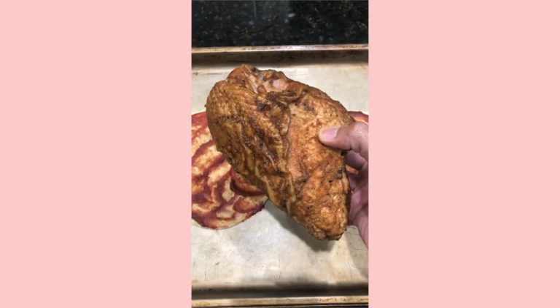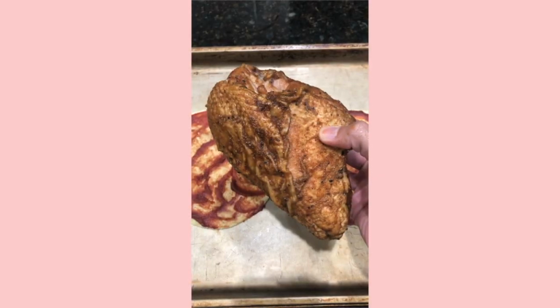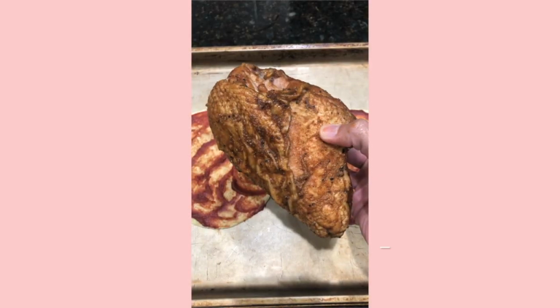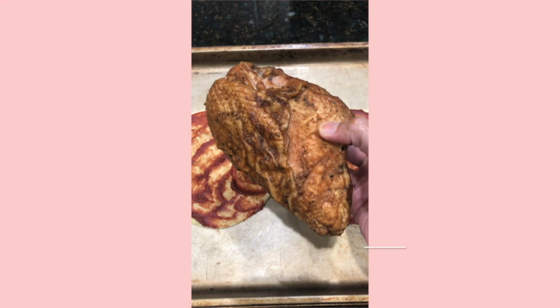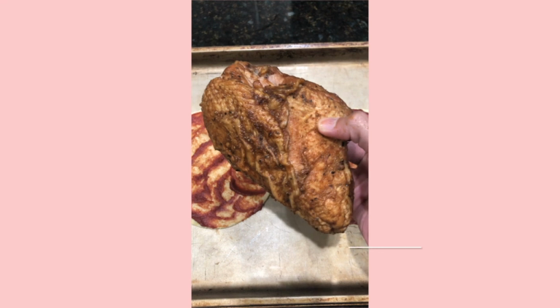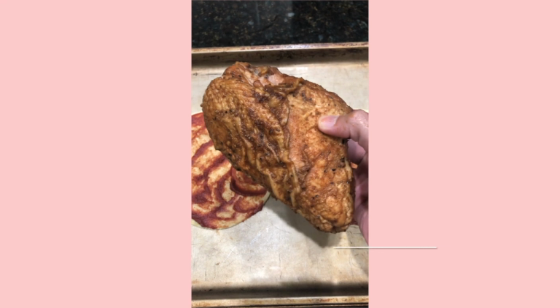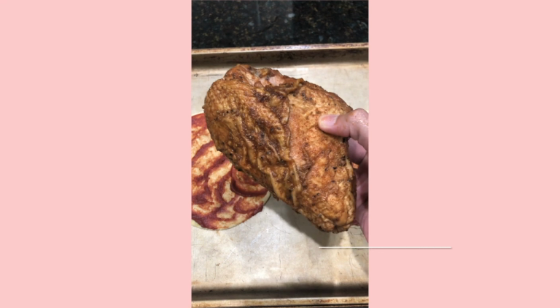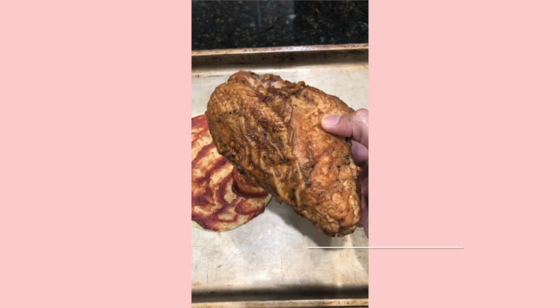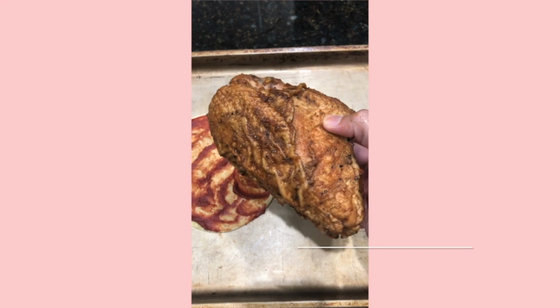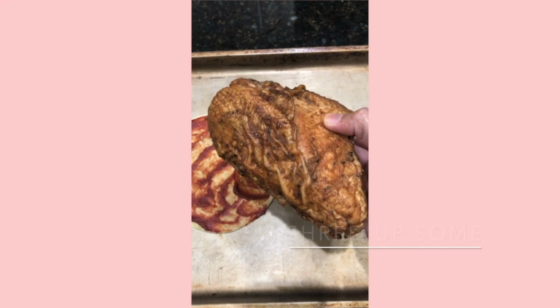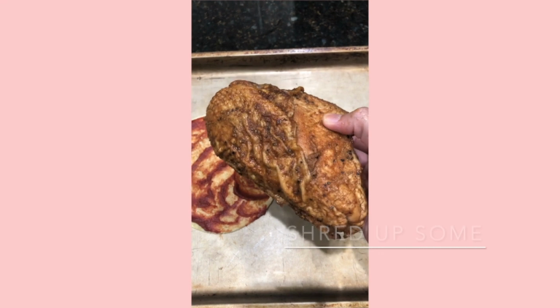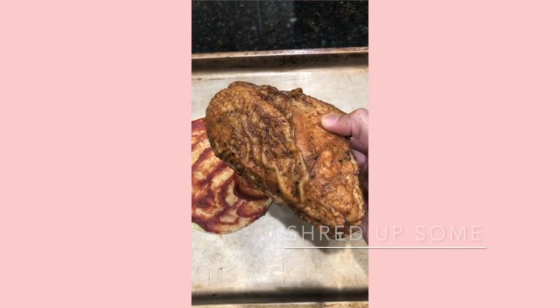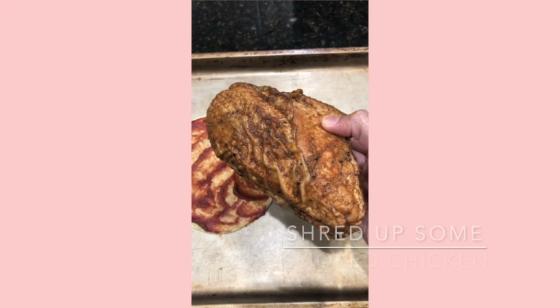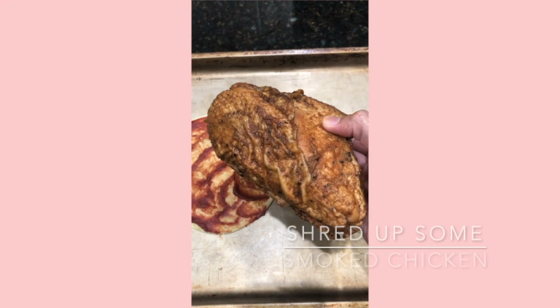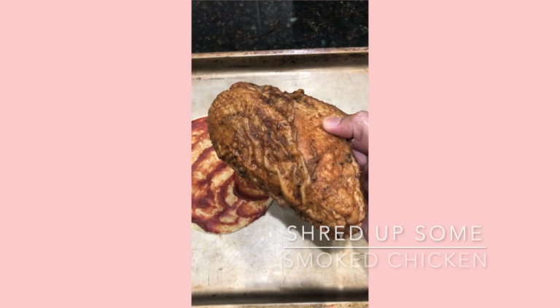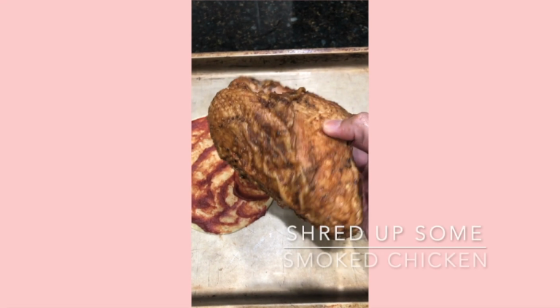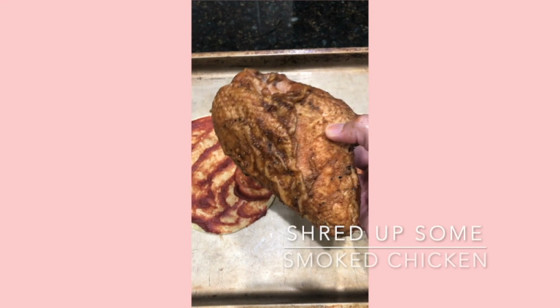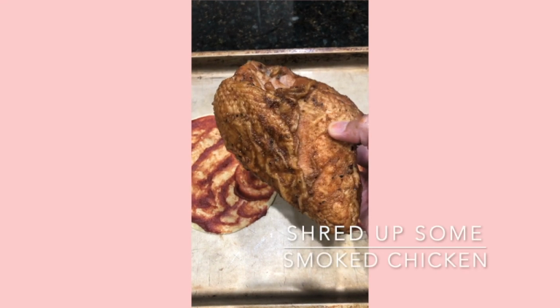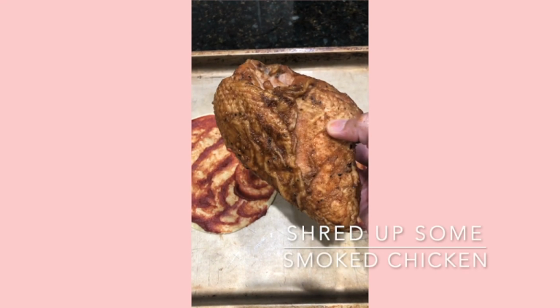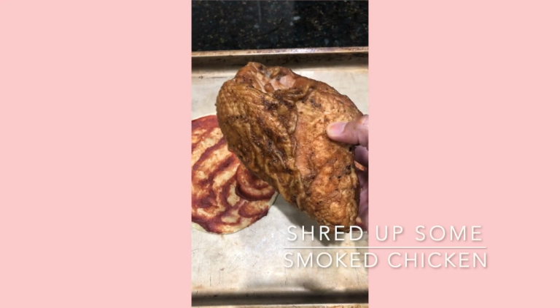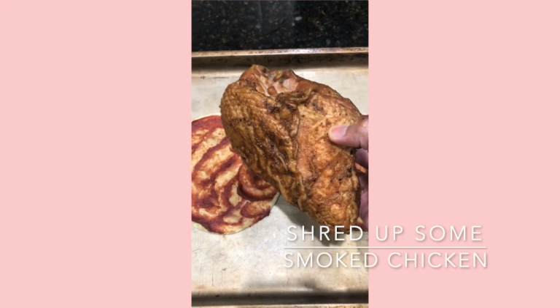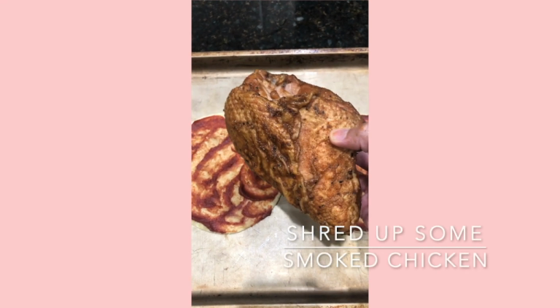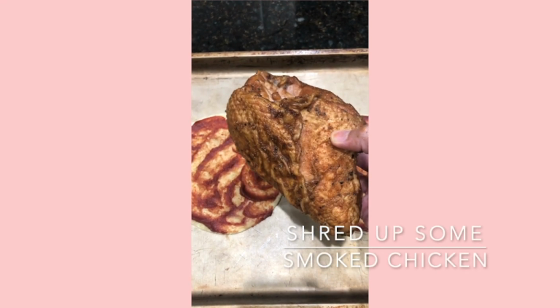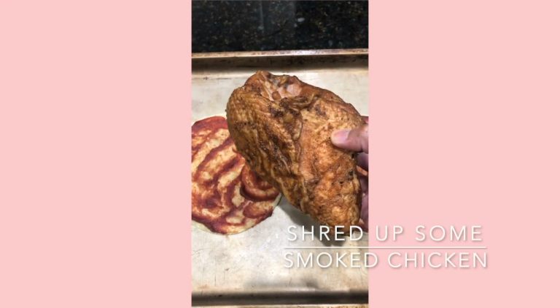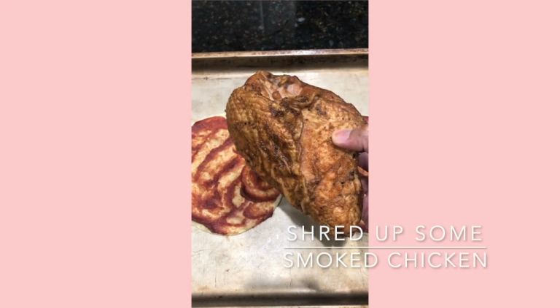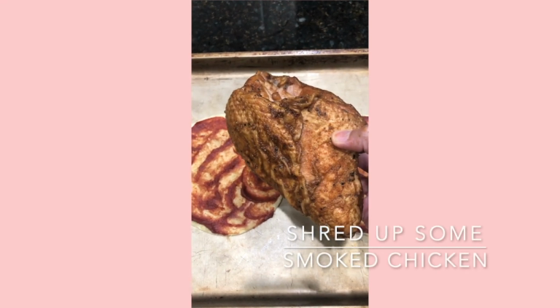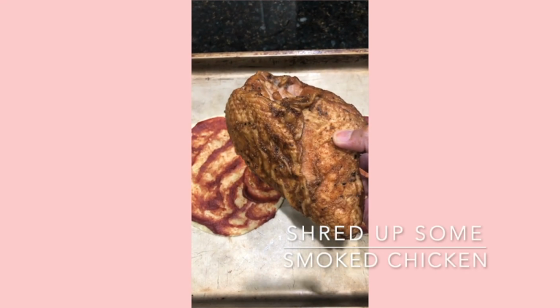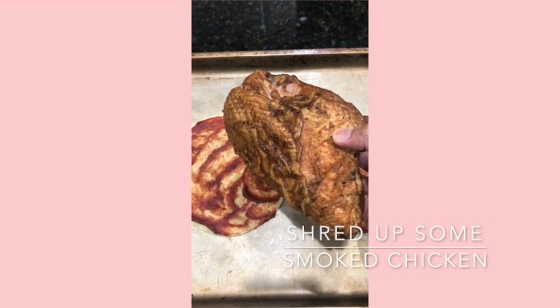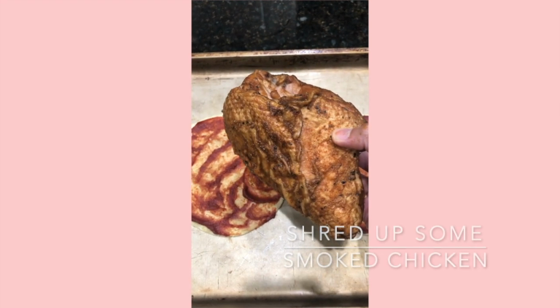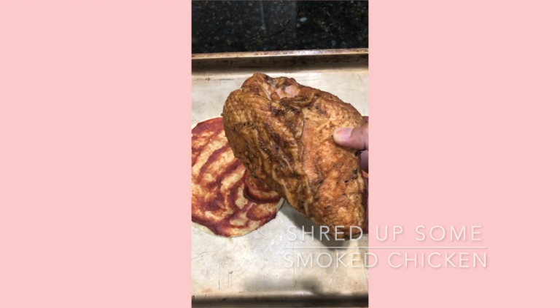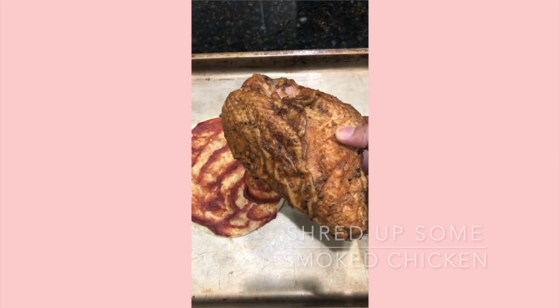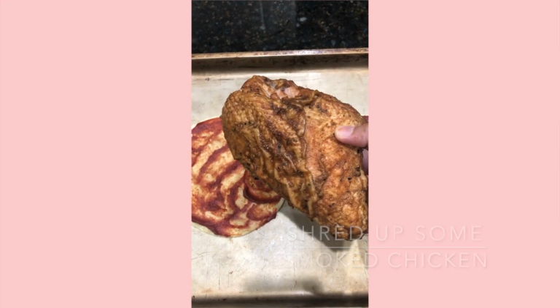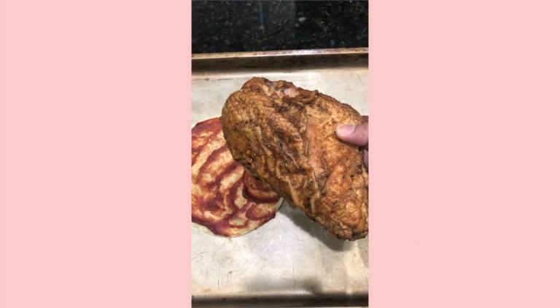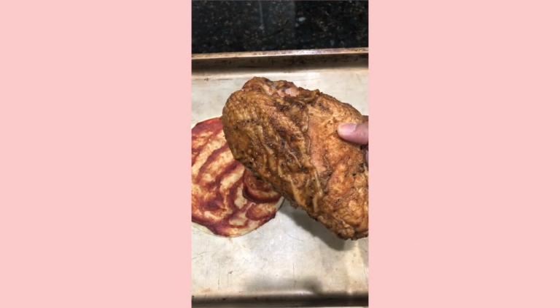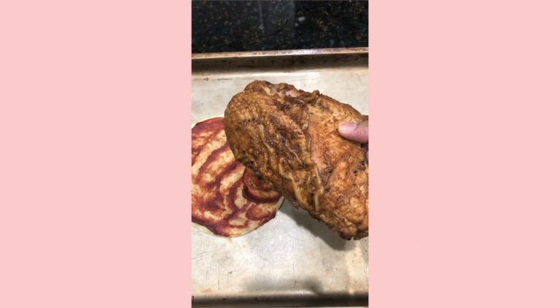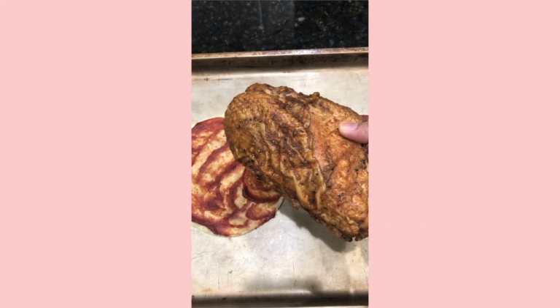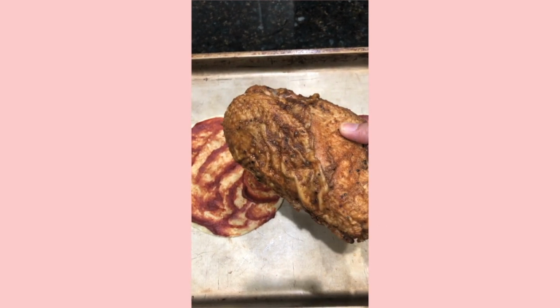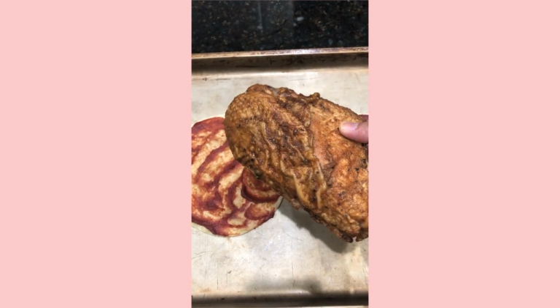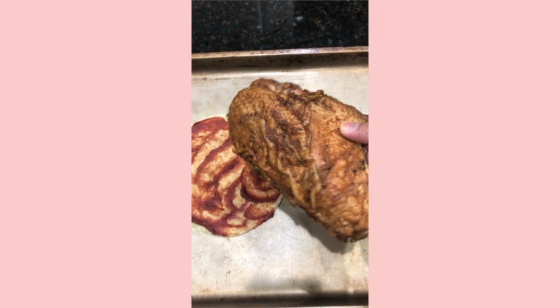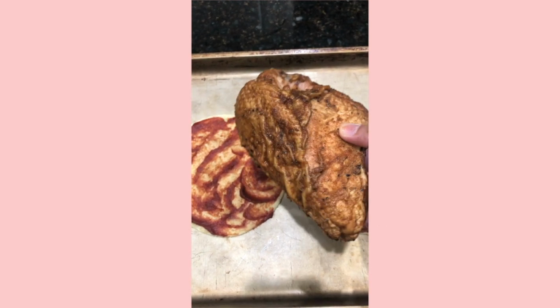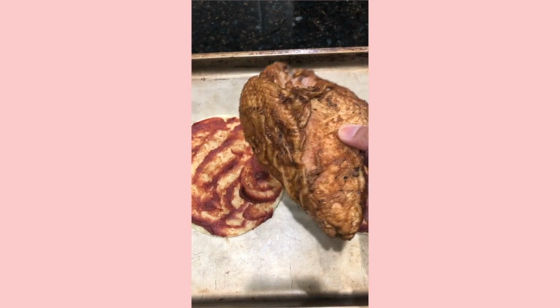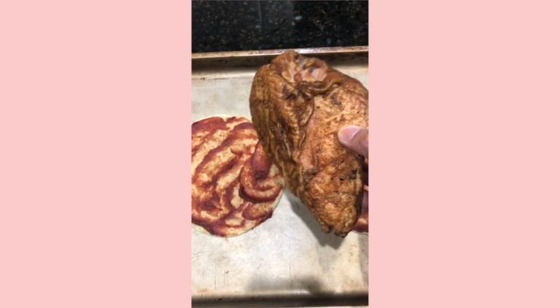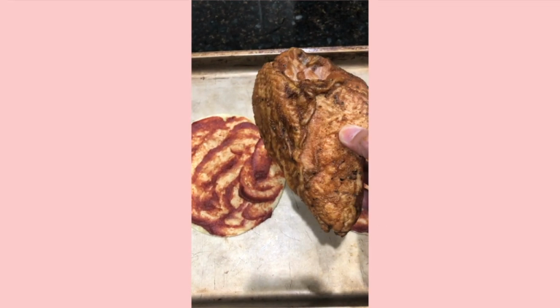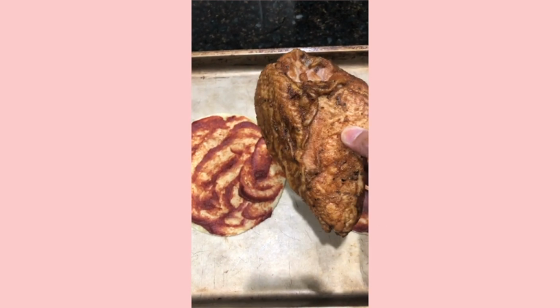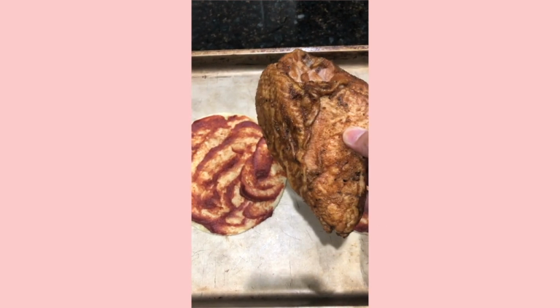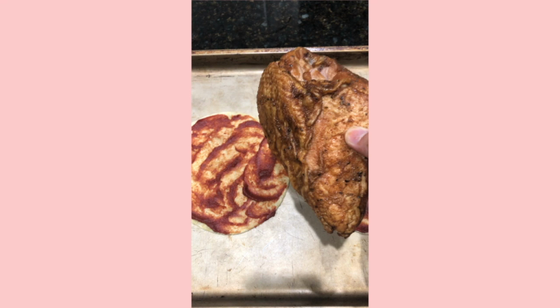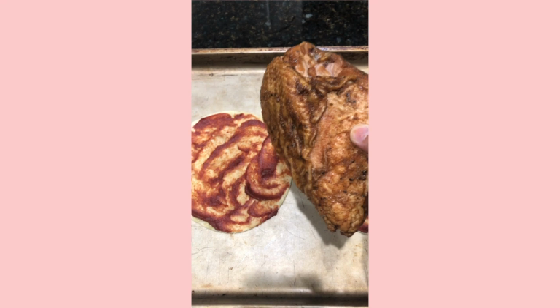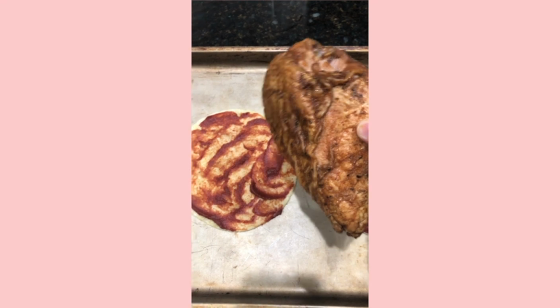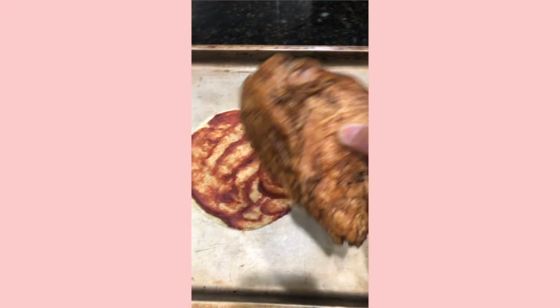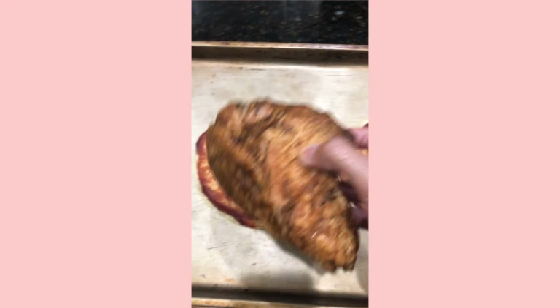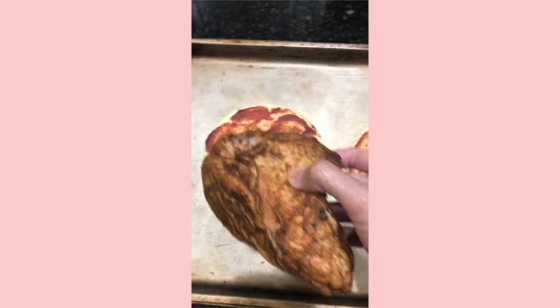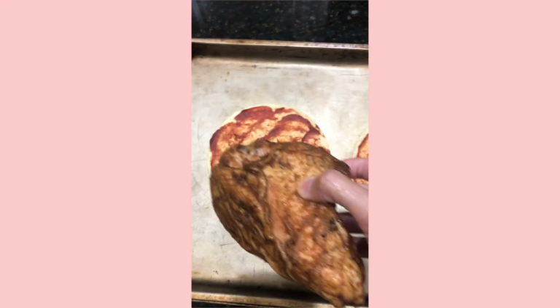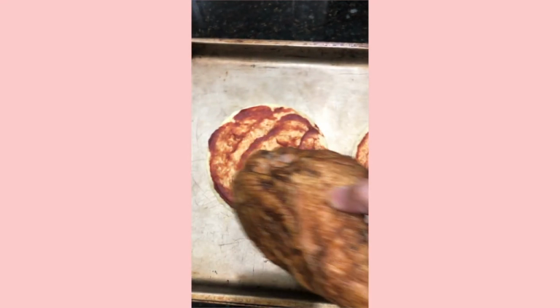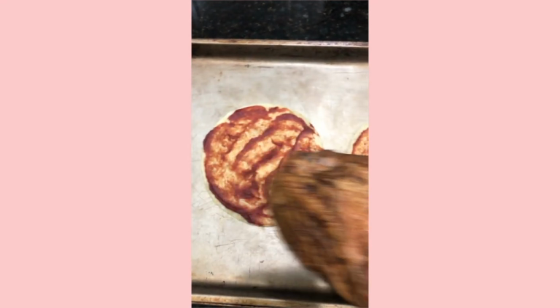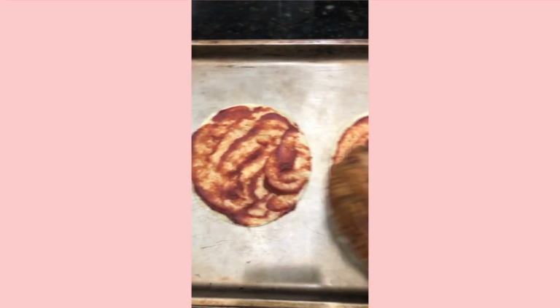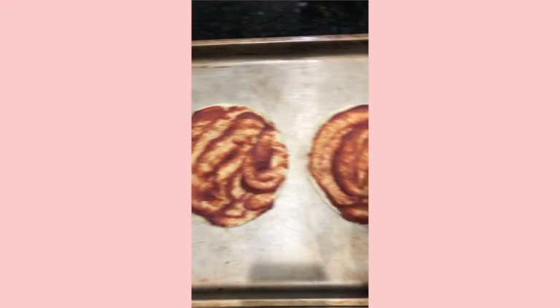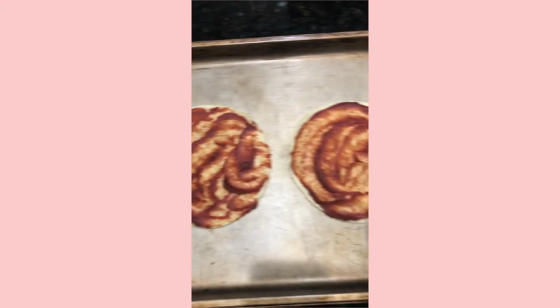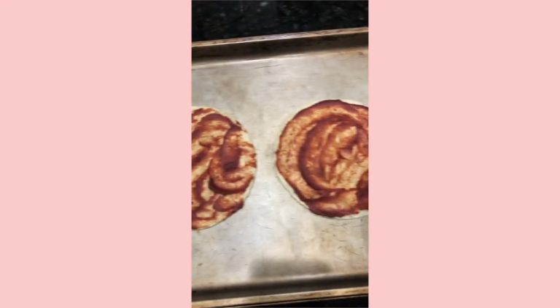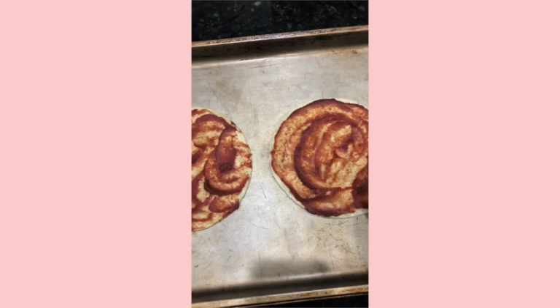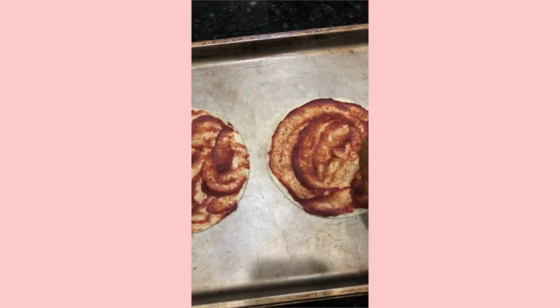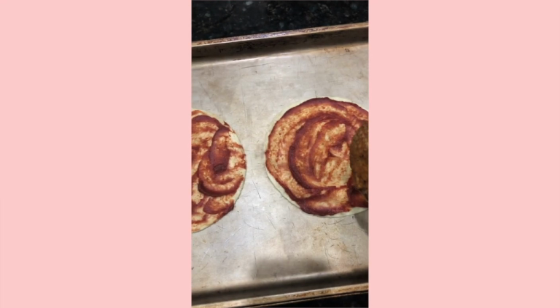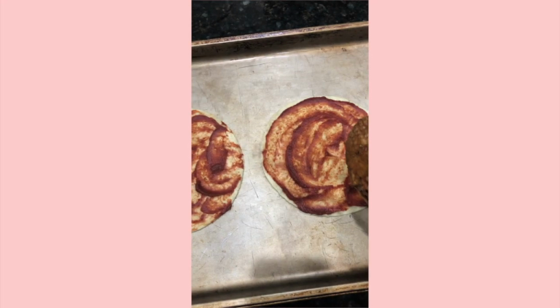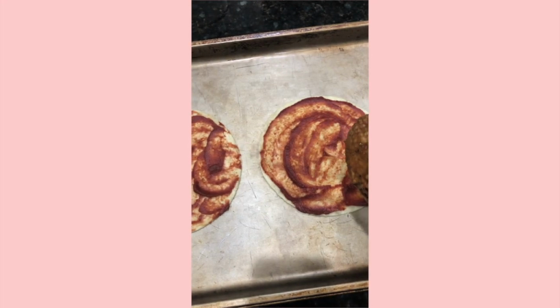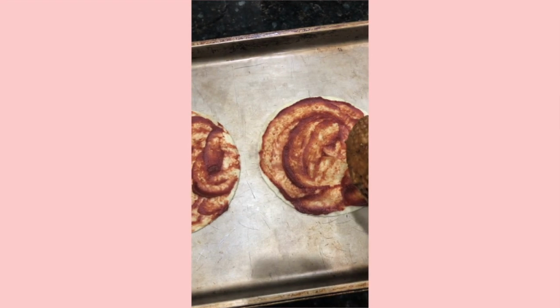I'm using this smoked chicken that my husband made over the weekend. I'm just going to shred a little bit of it and put it on these little pizzas.